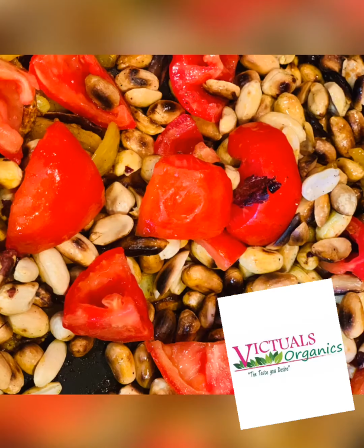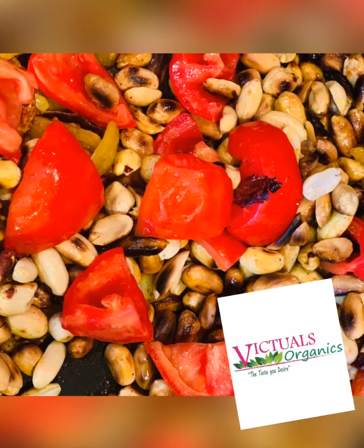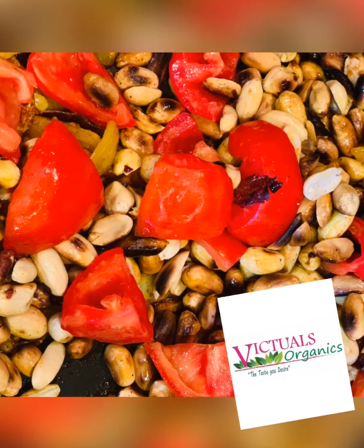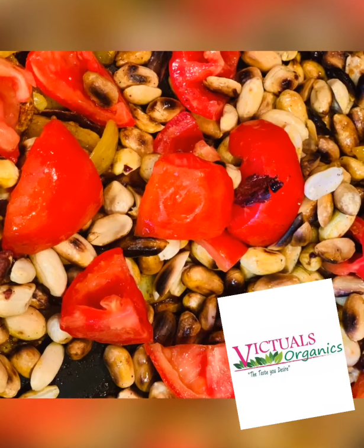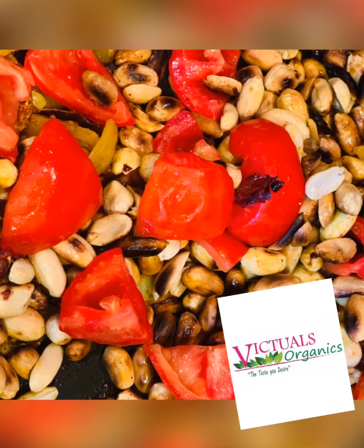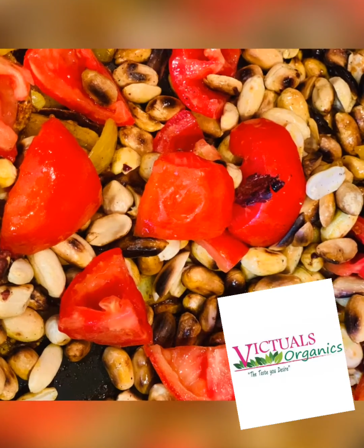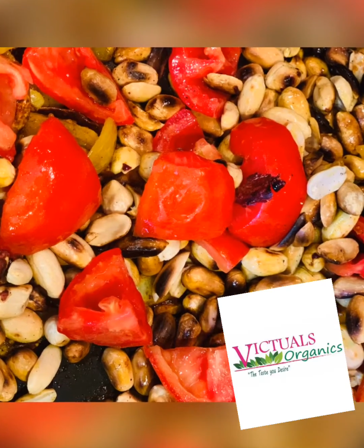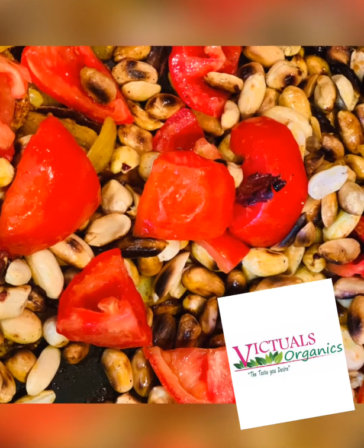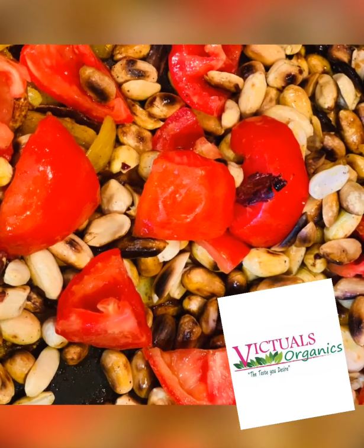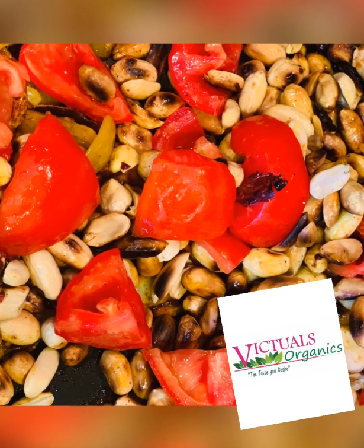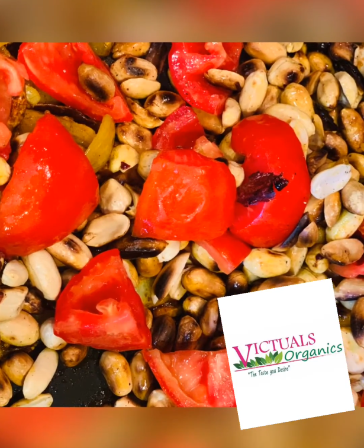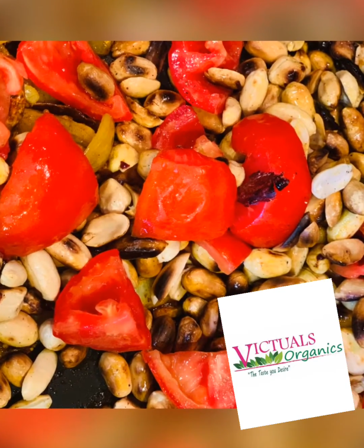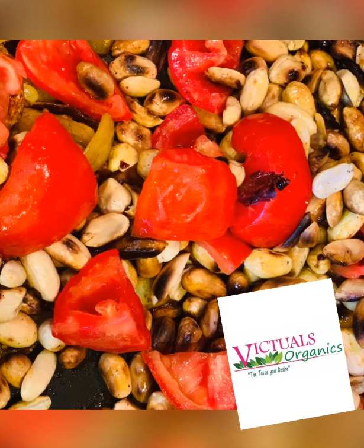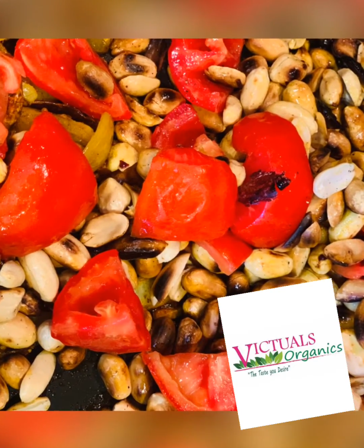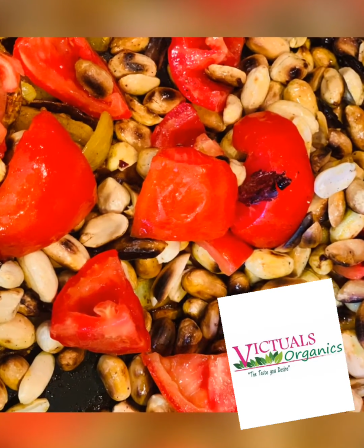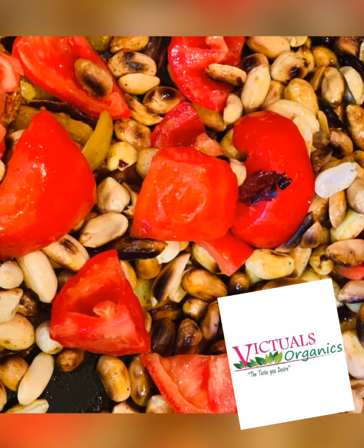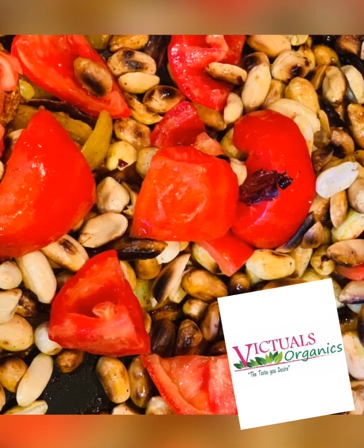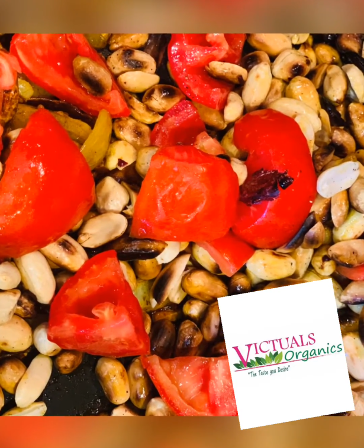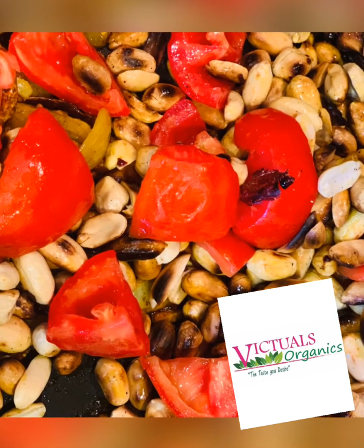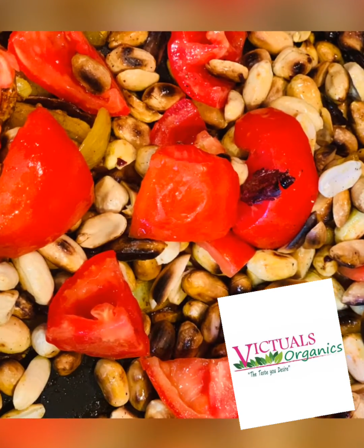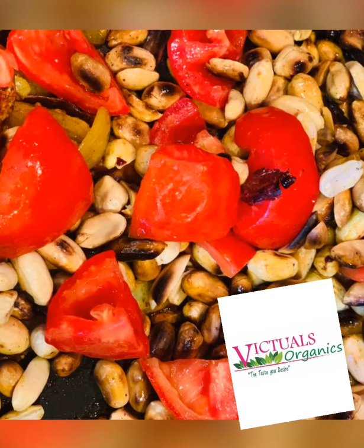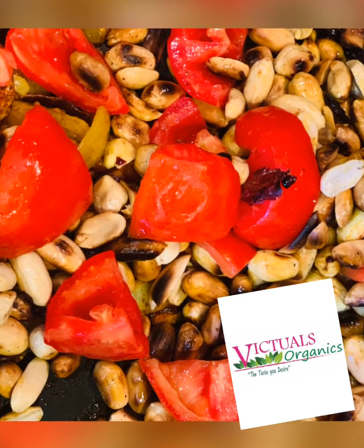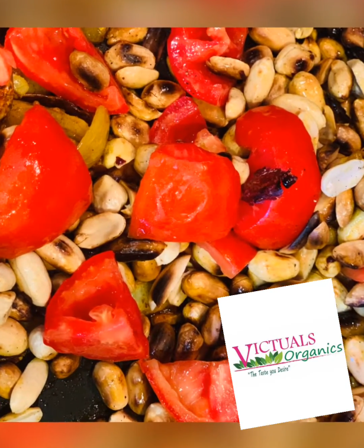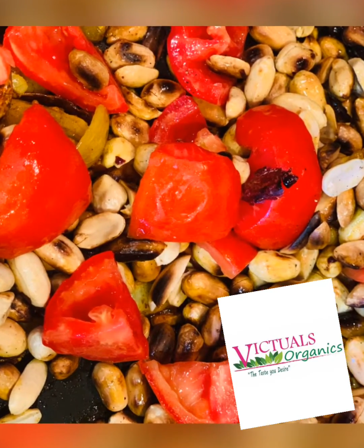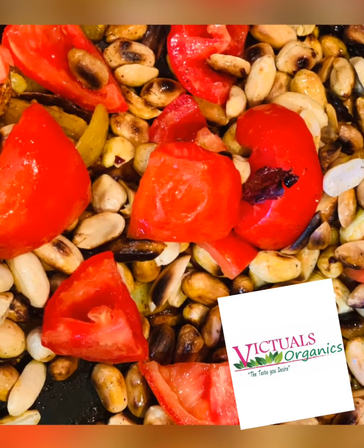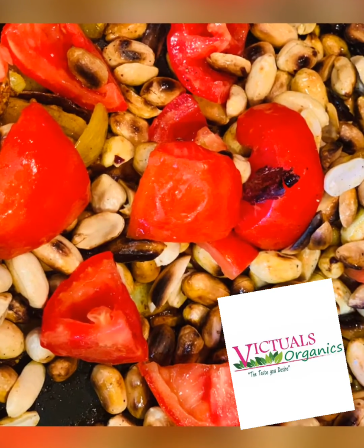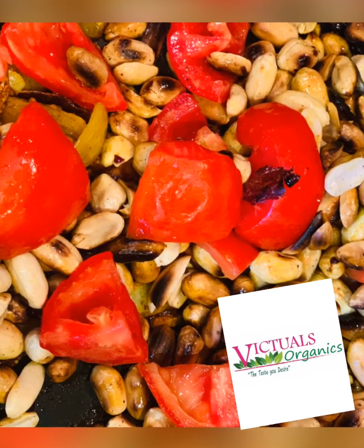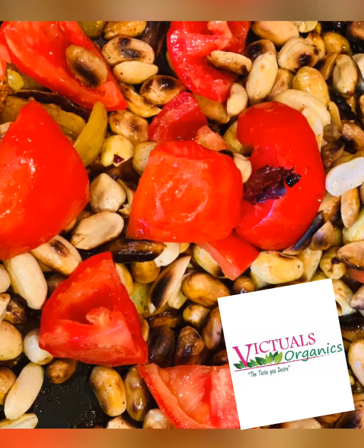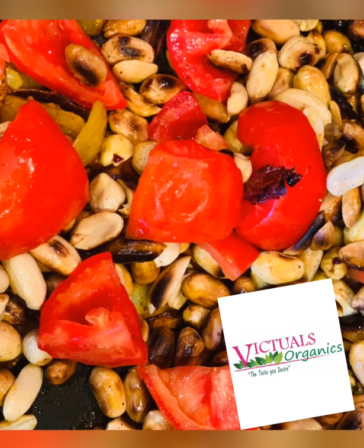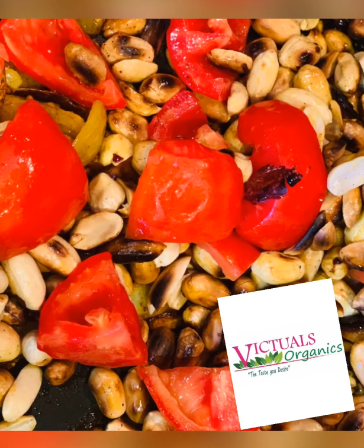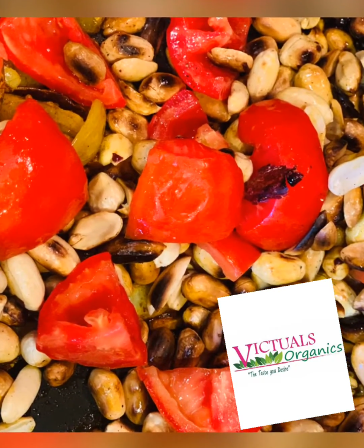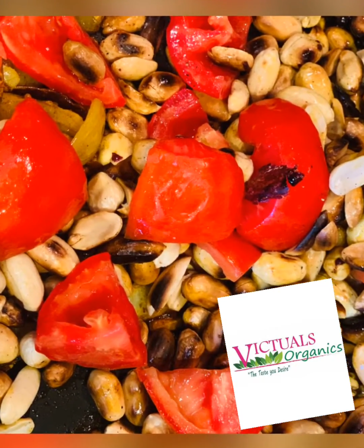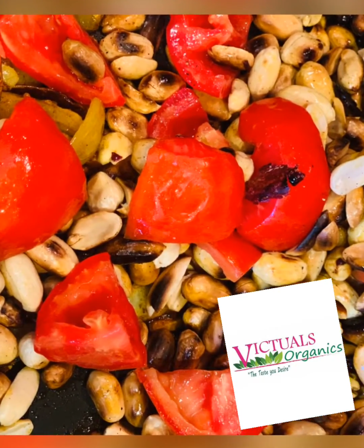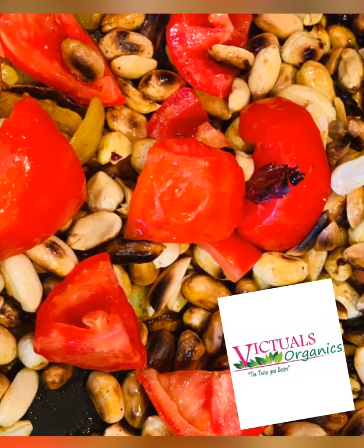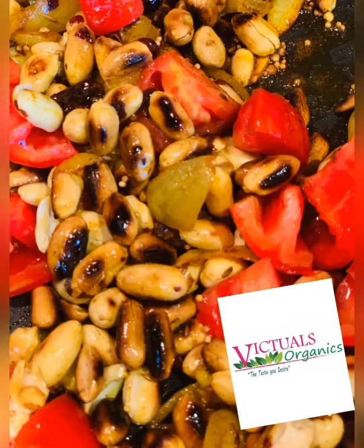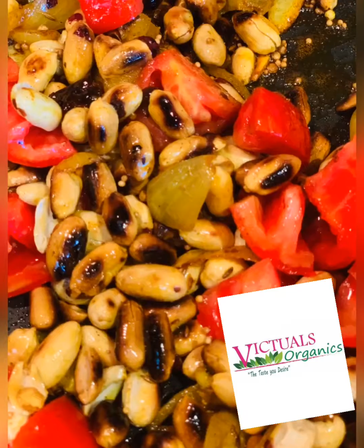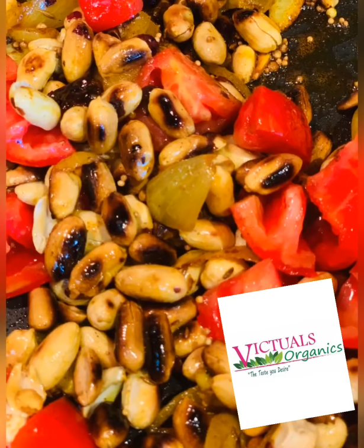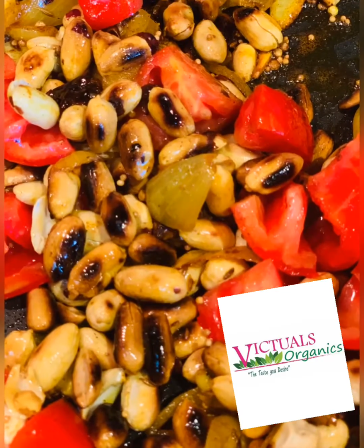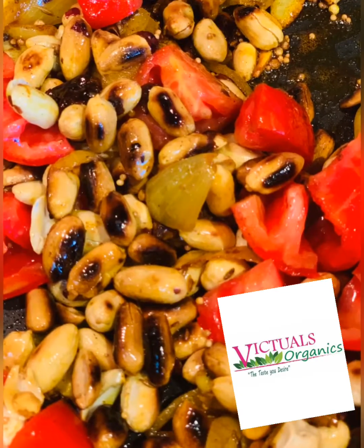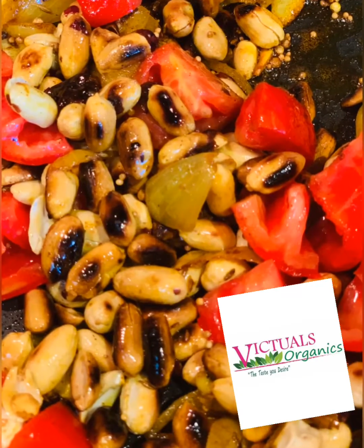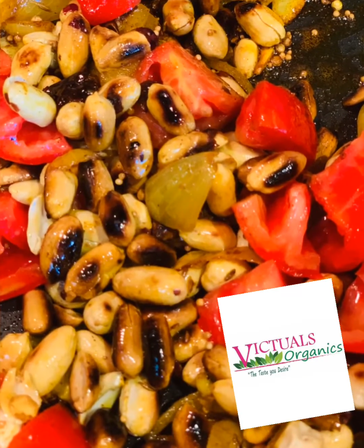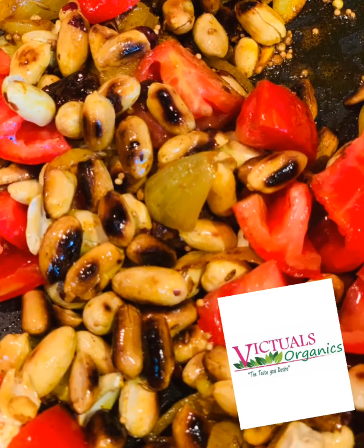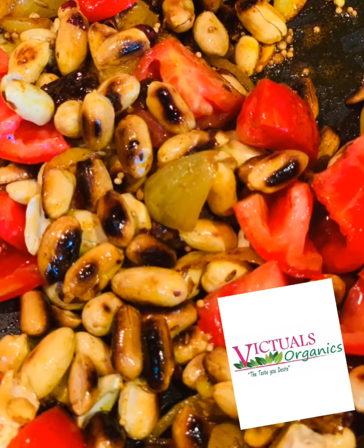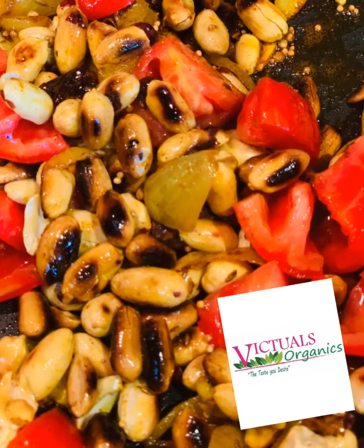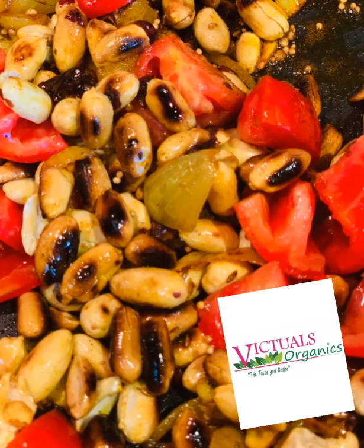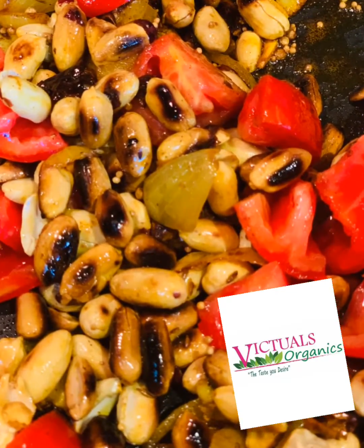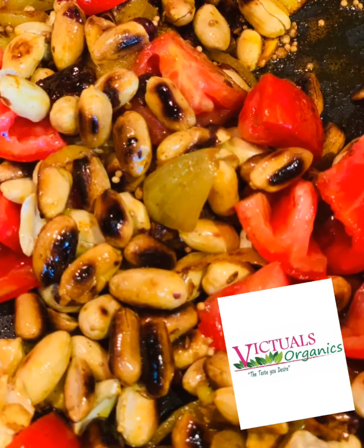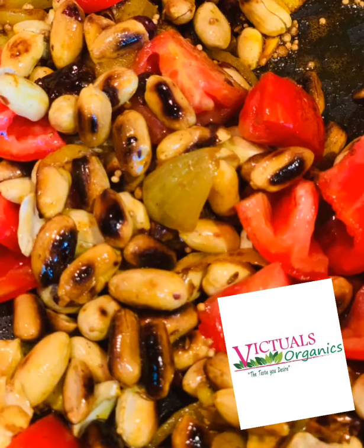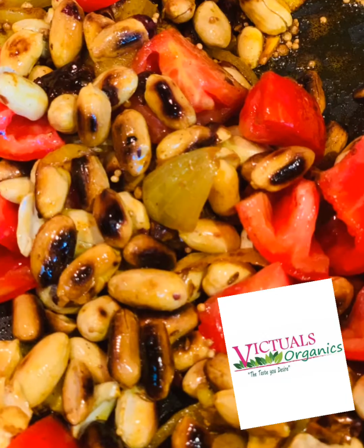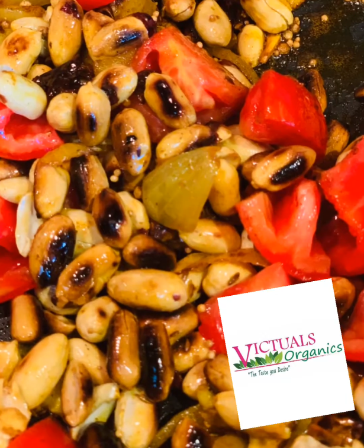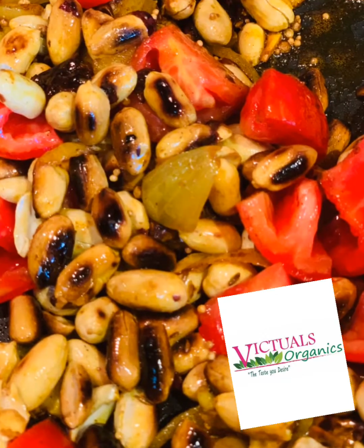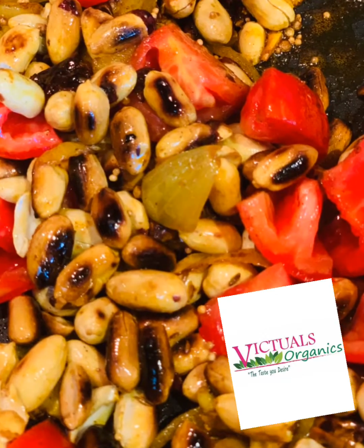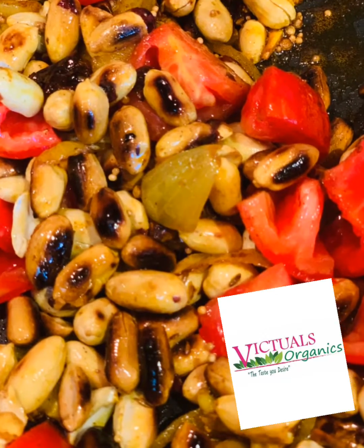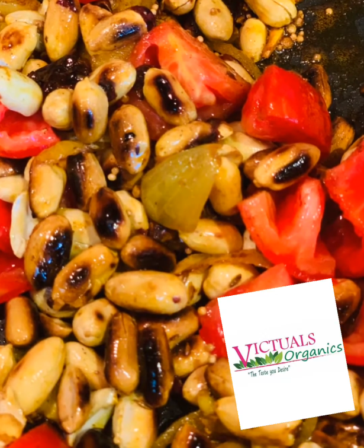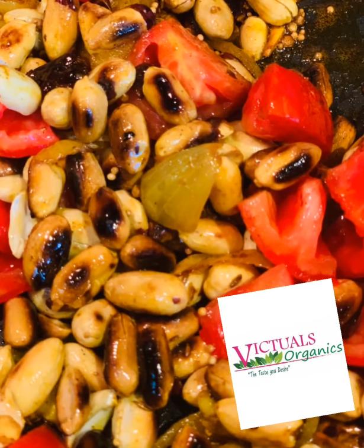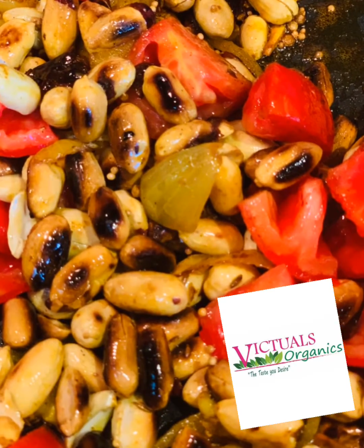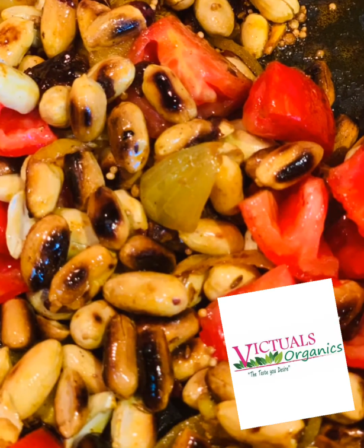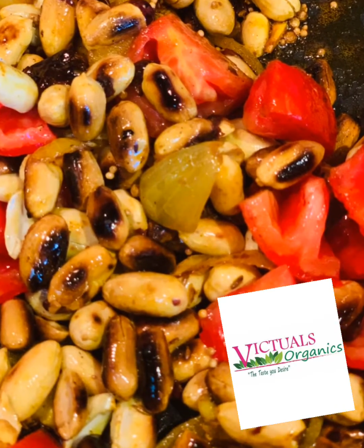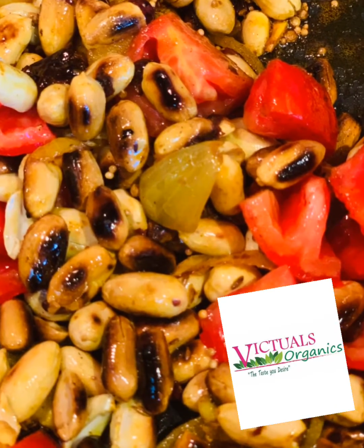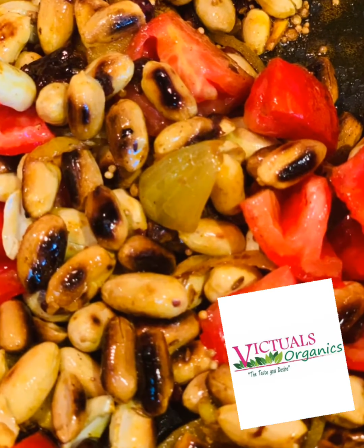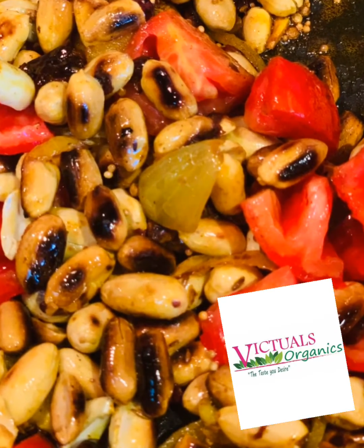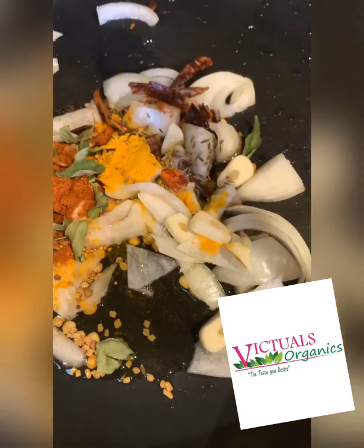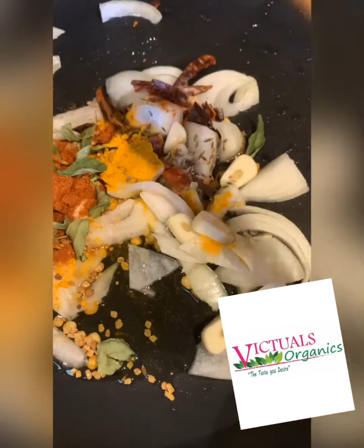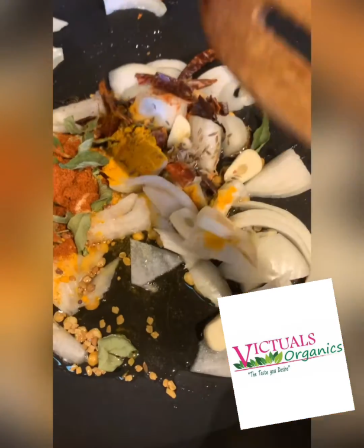It's time for peanut chutney at Victuals Organics Kitchen. Come stay tuned and learn how to make this.